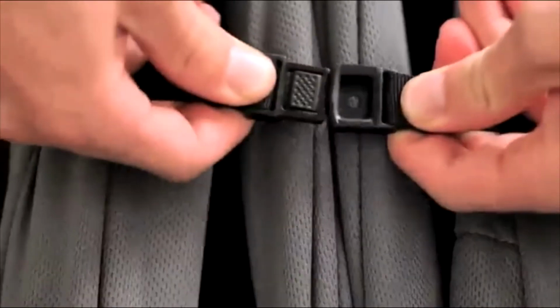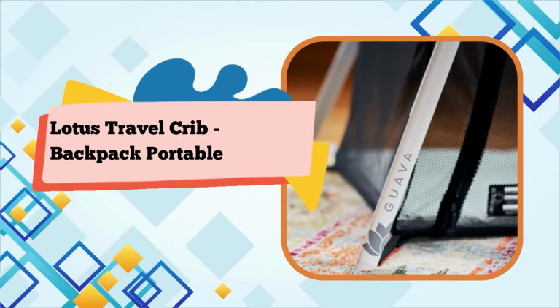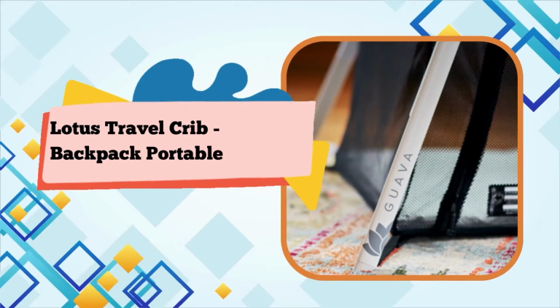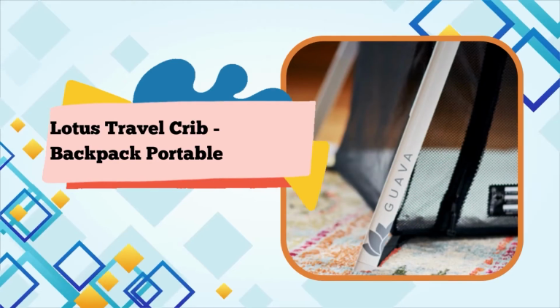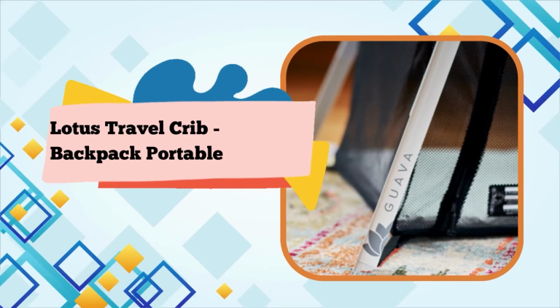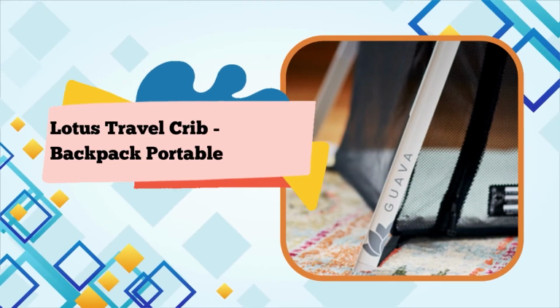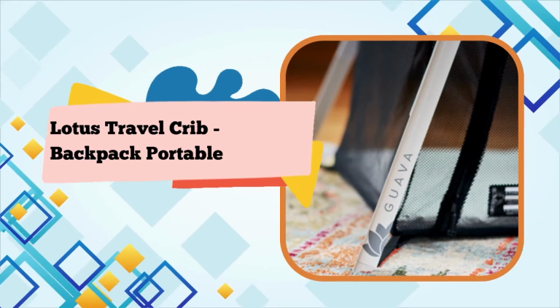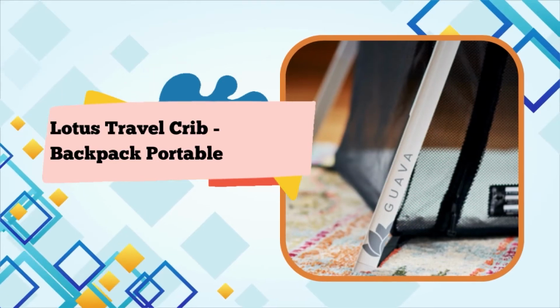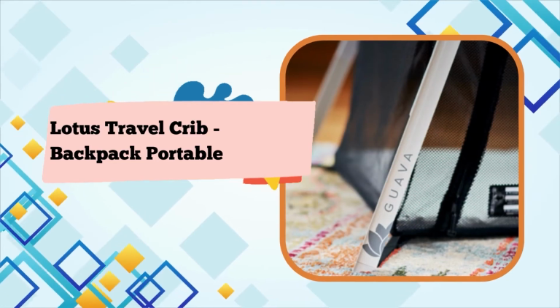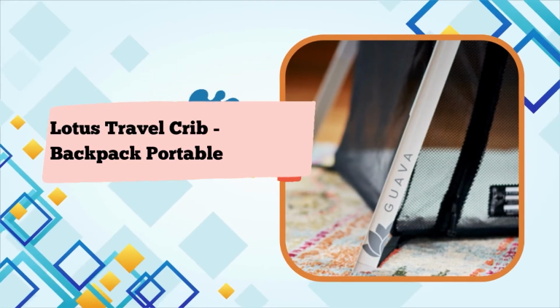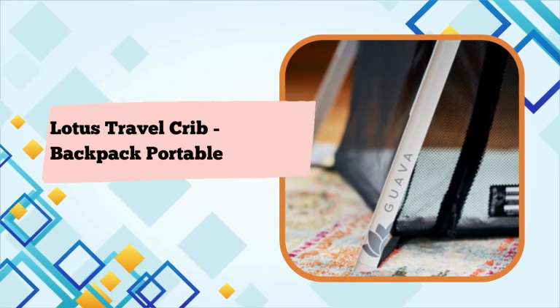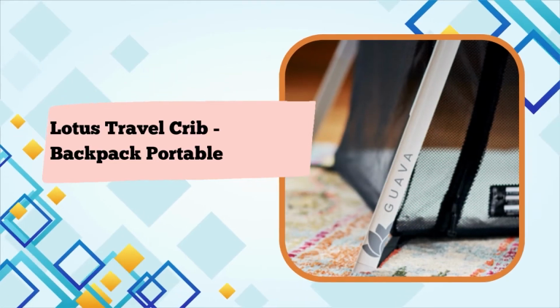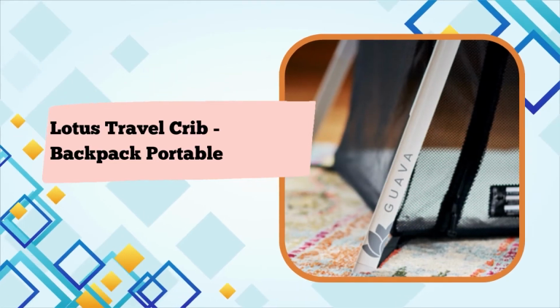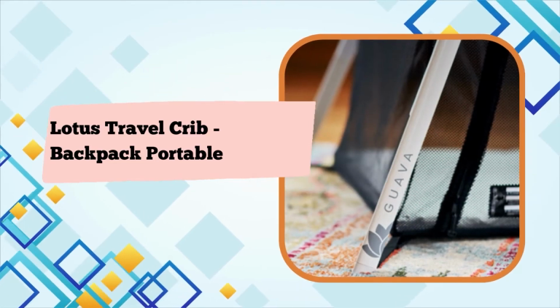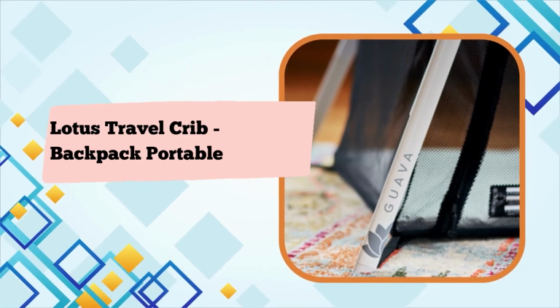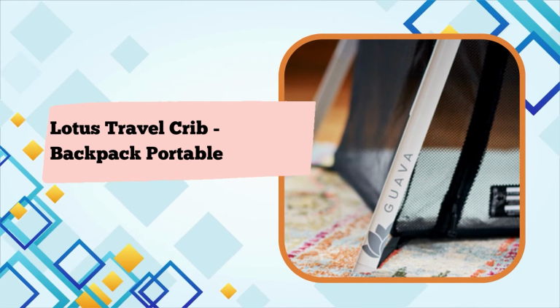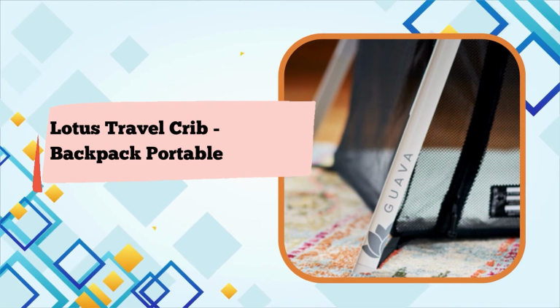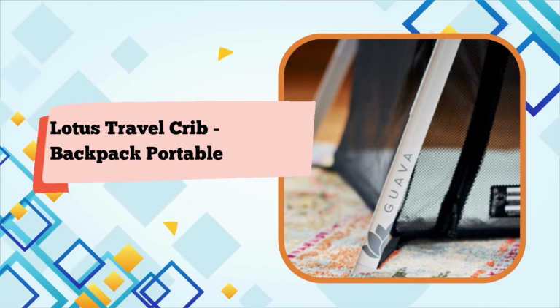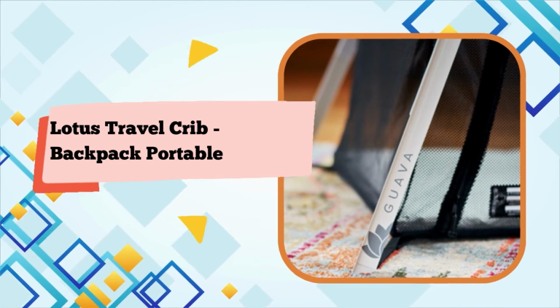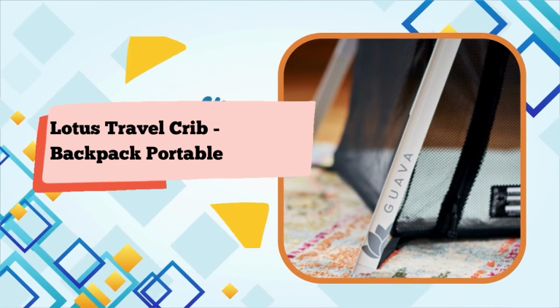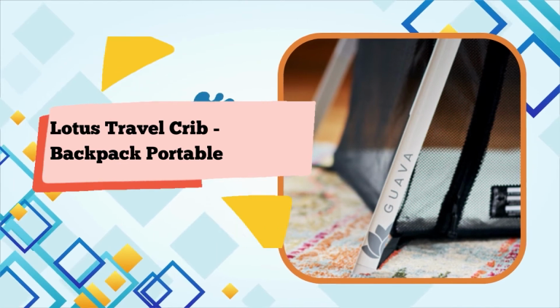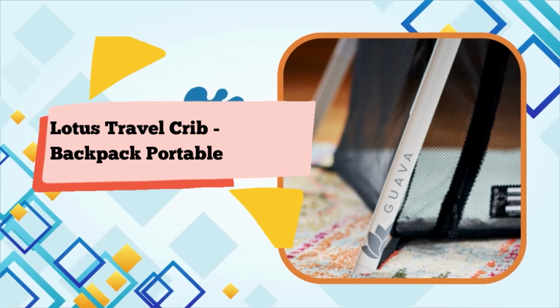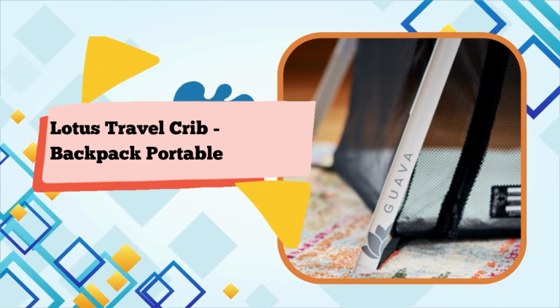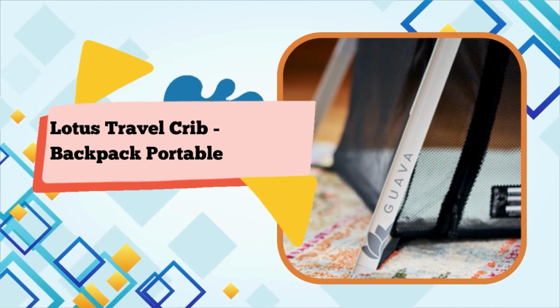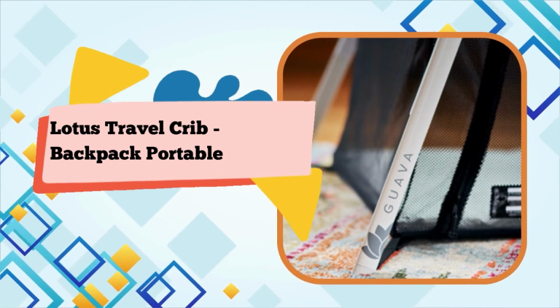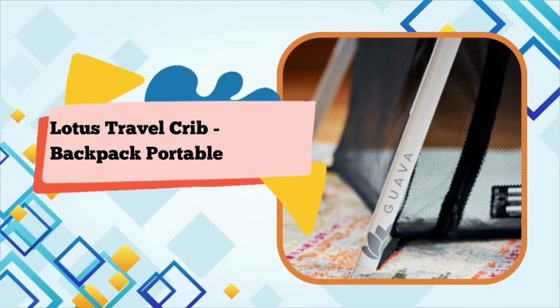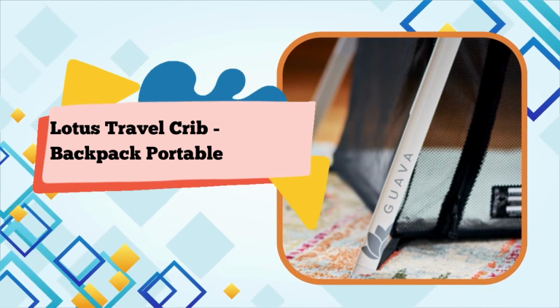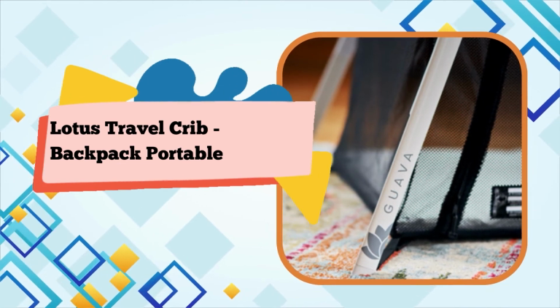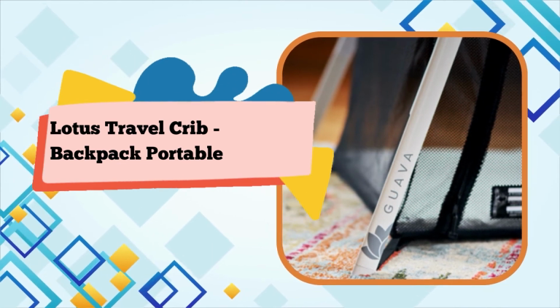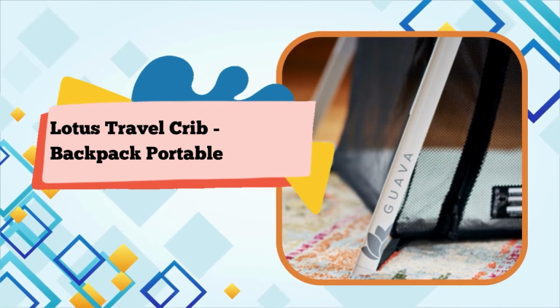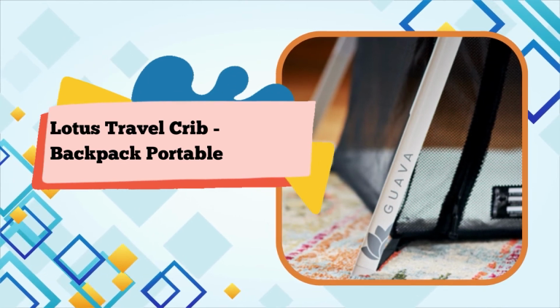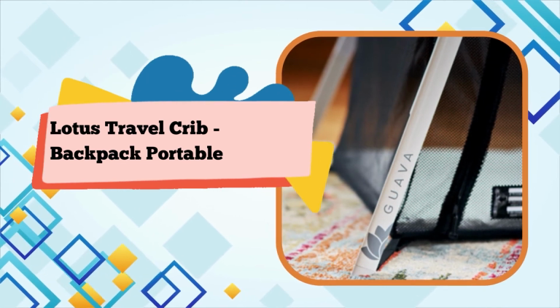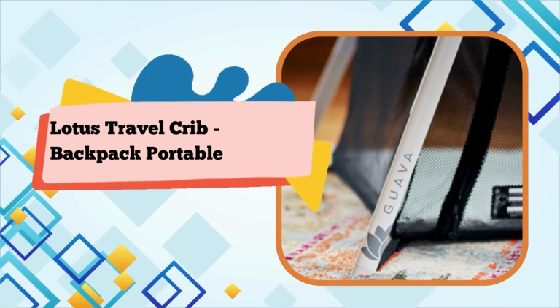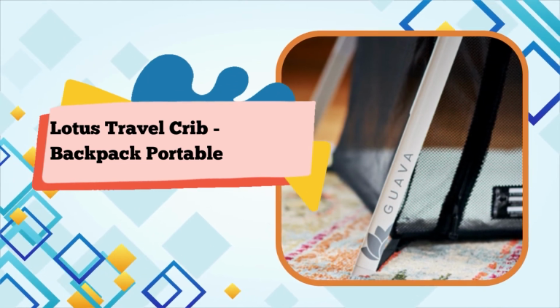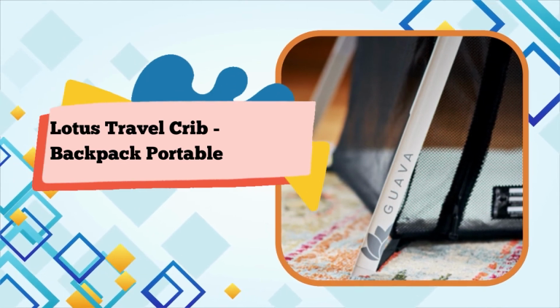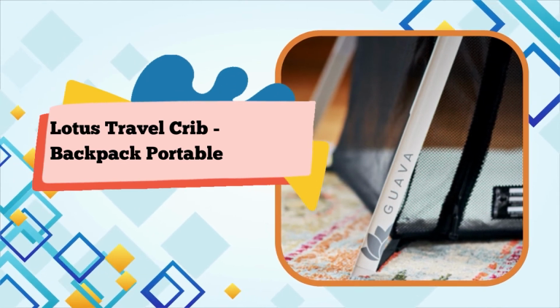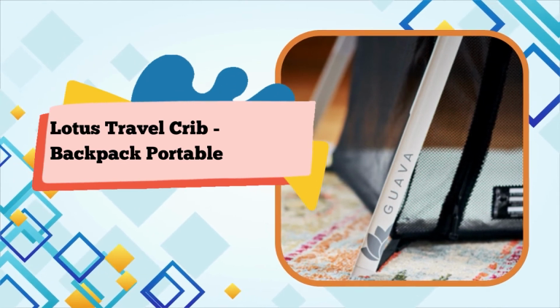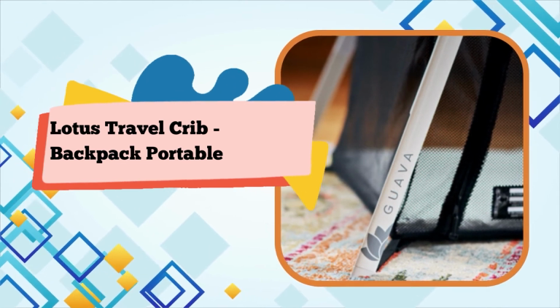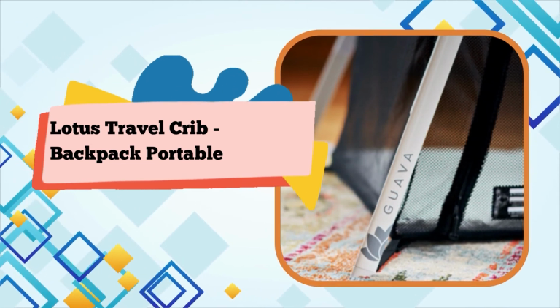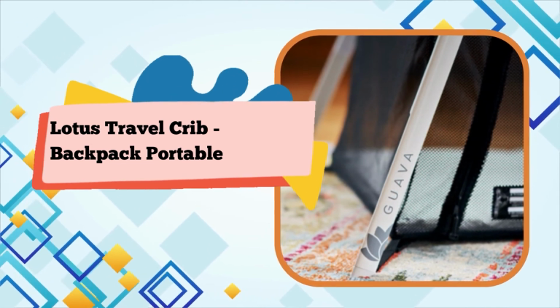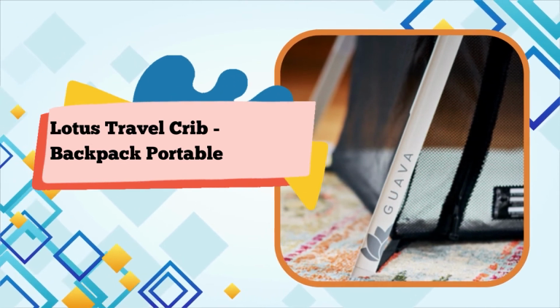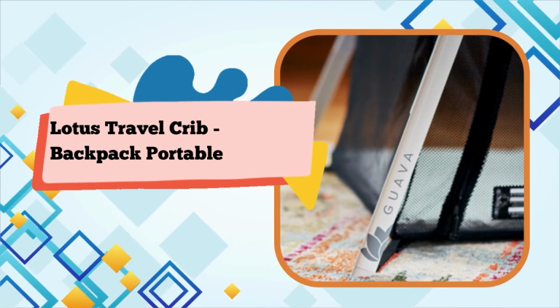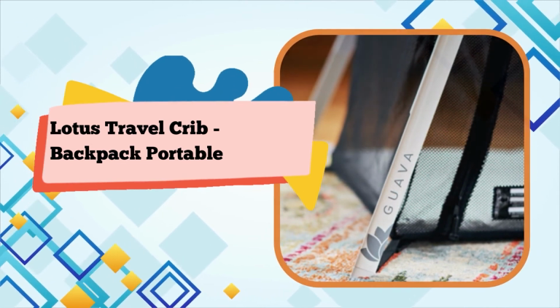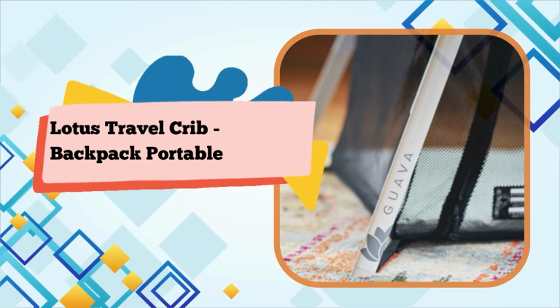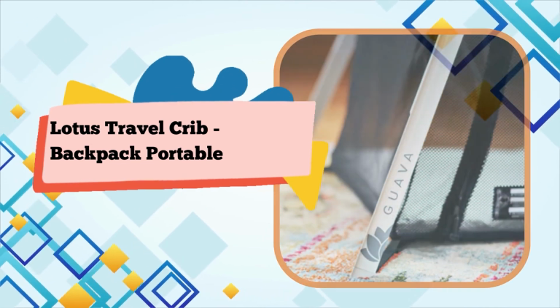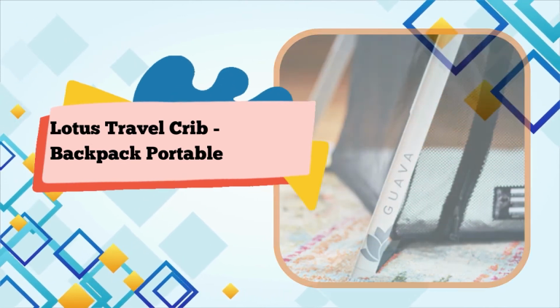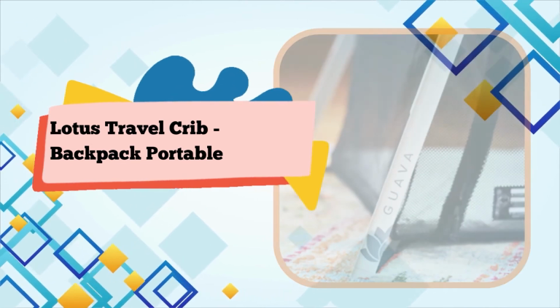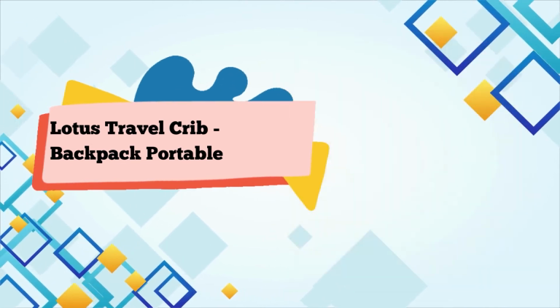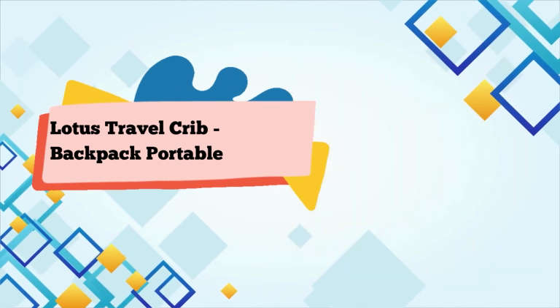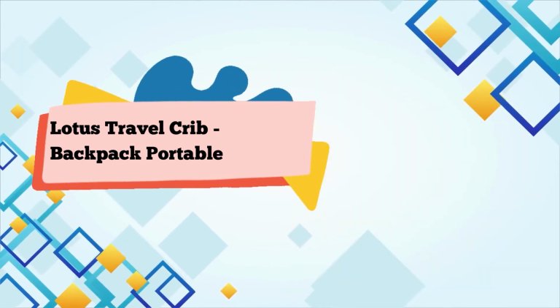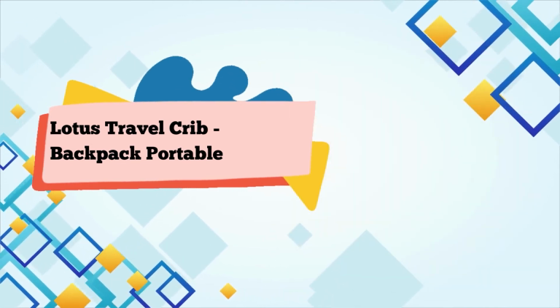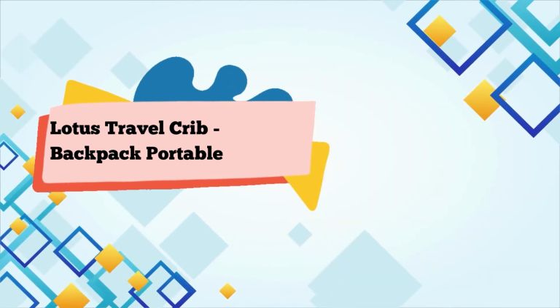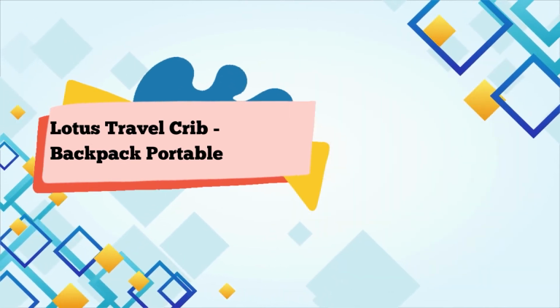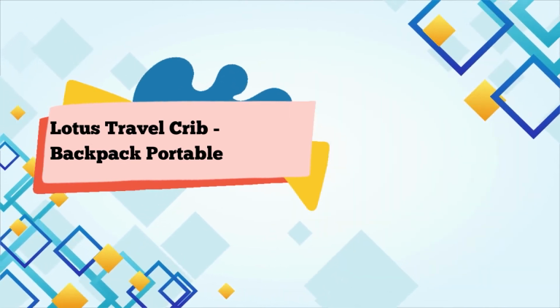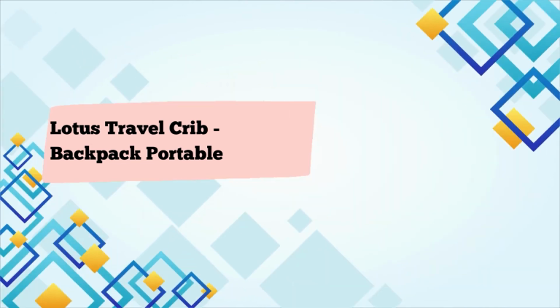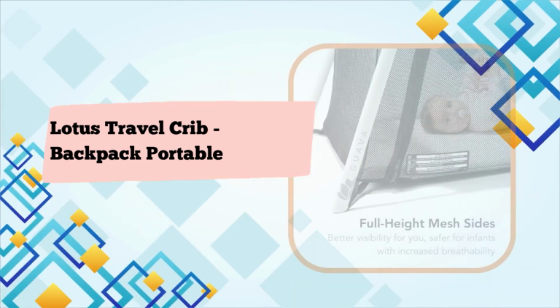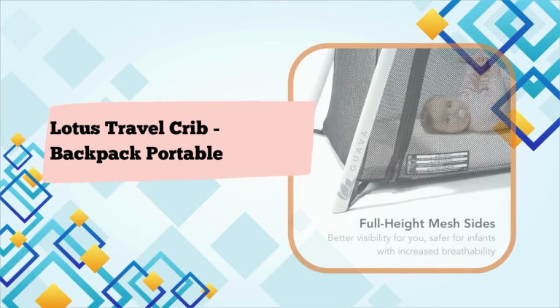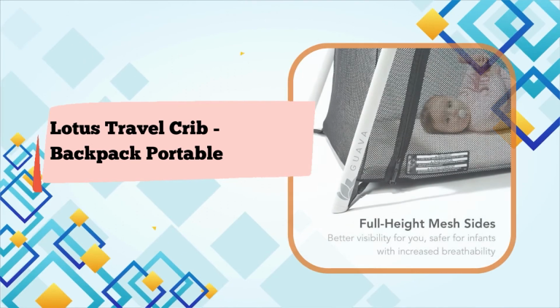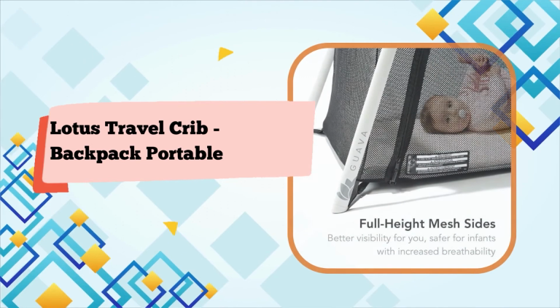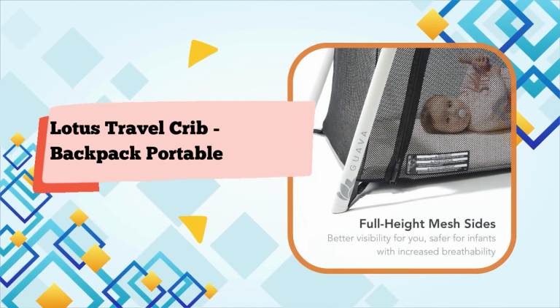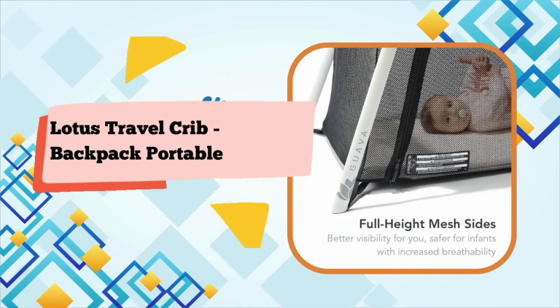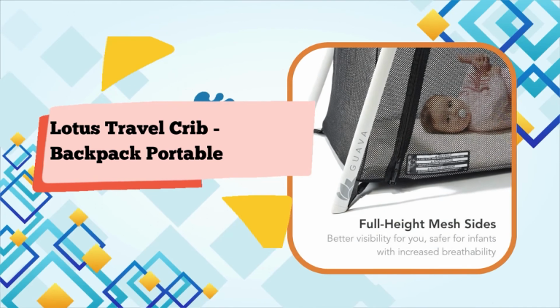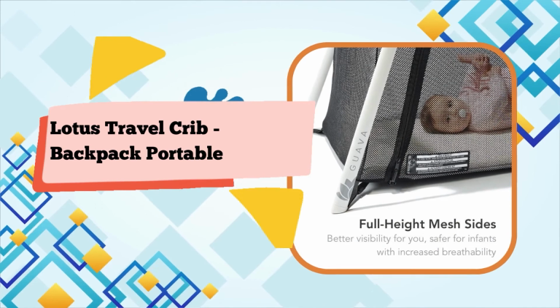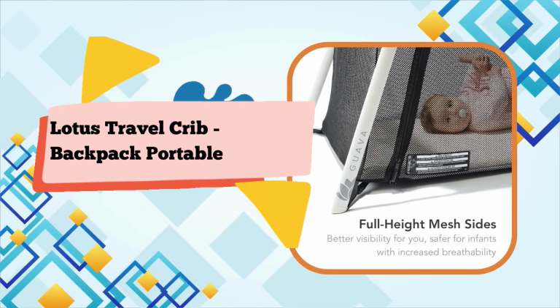Putting it all back into the case takes about 2-3 minutes, and it will probably go faster once you become accustomed to doing it.